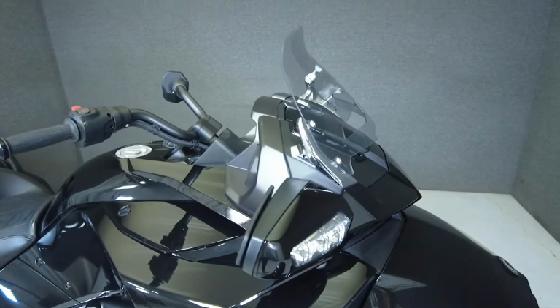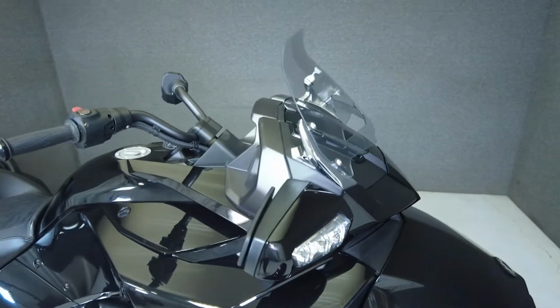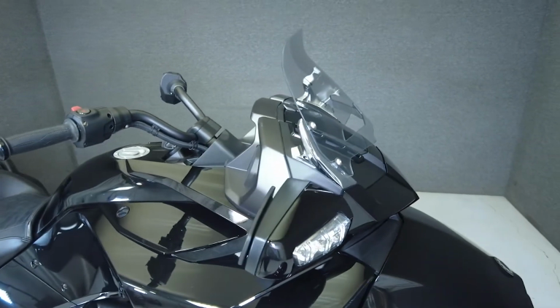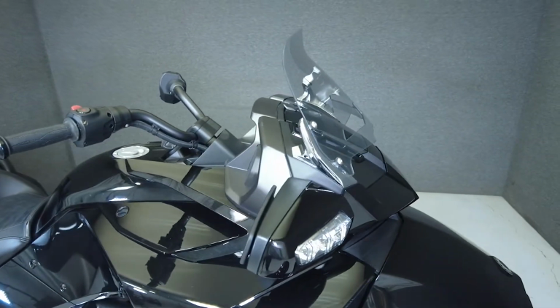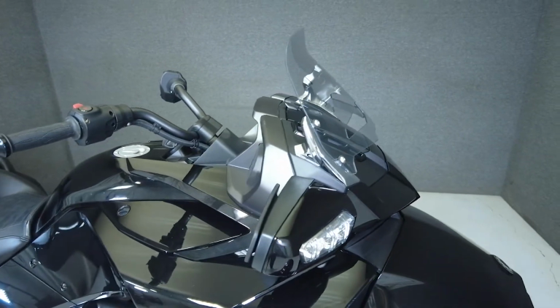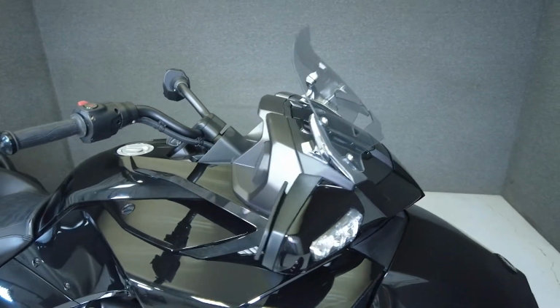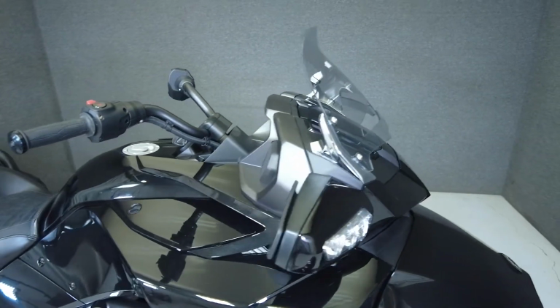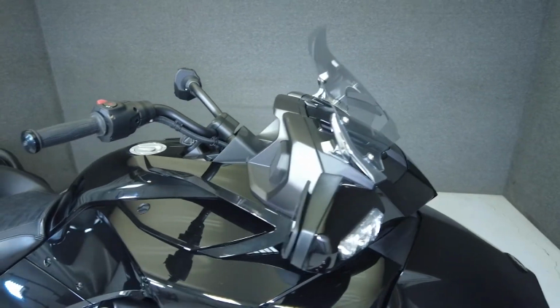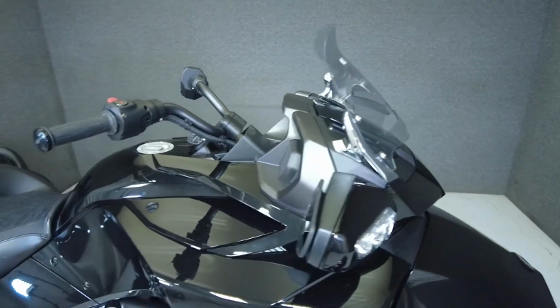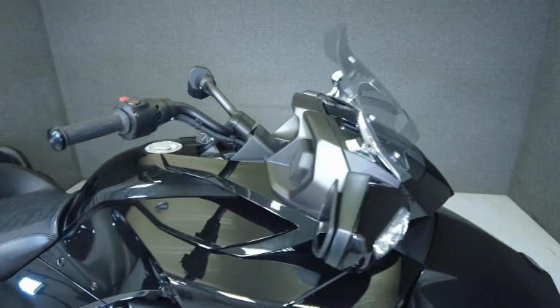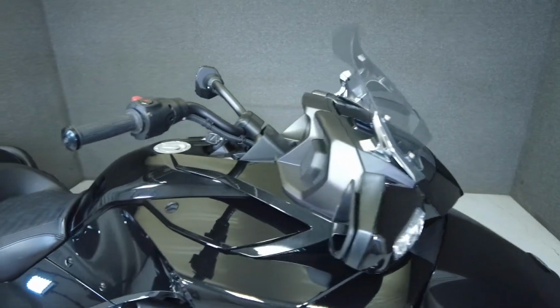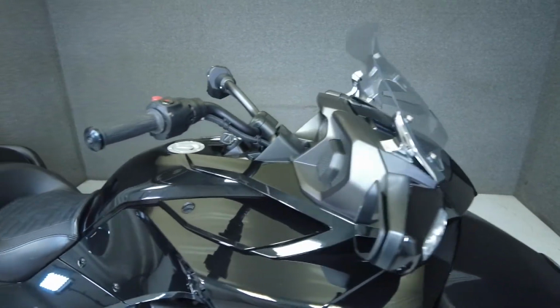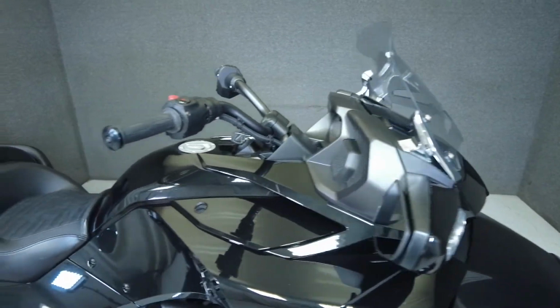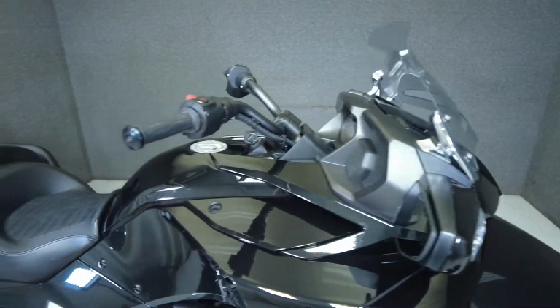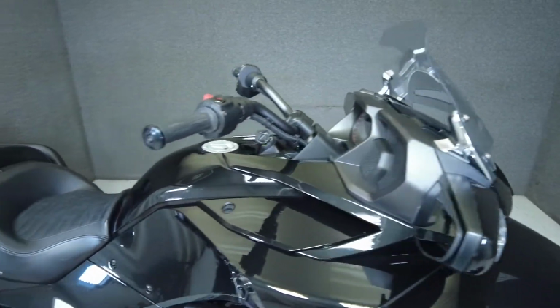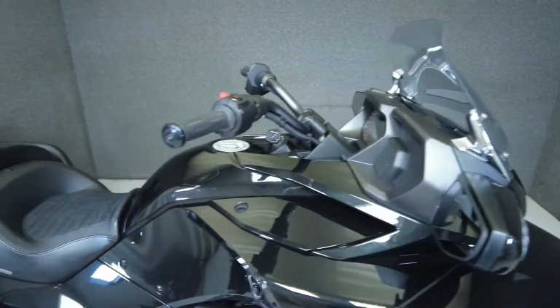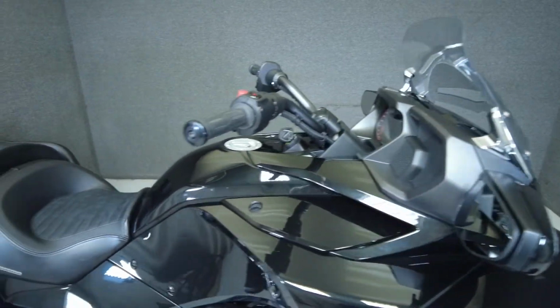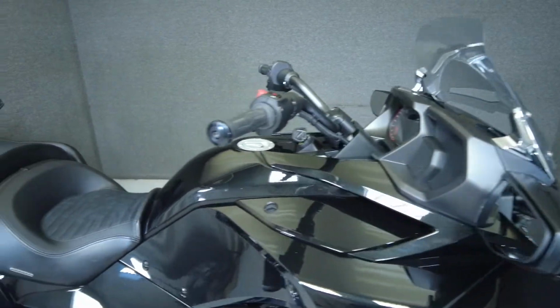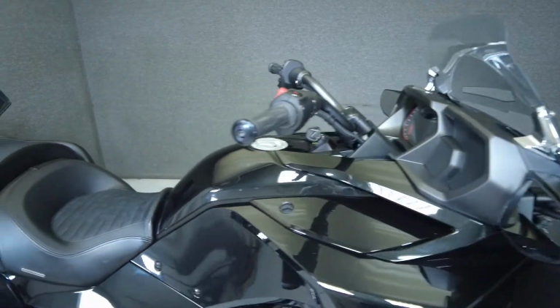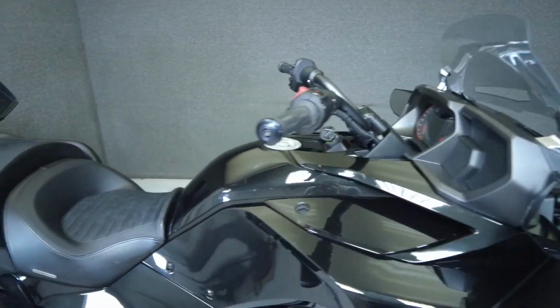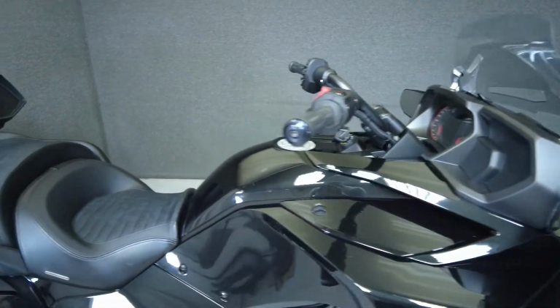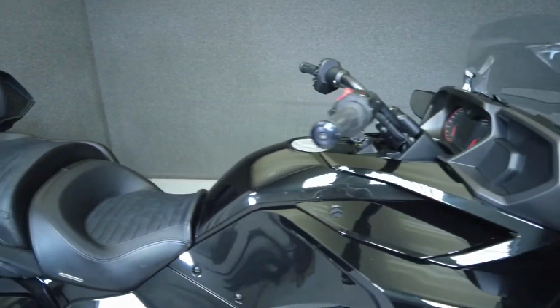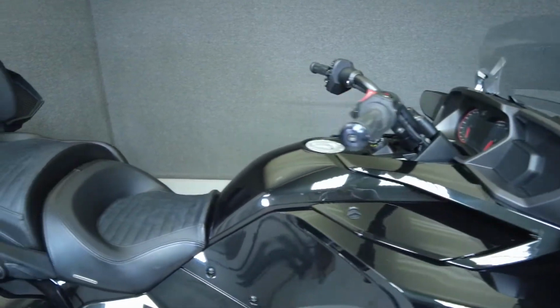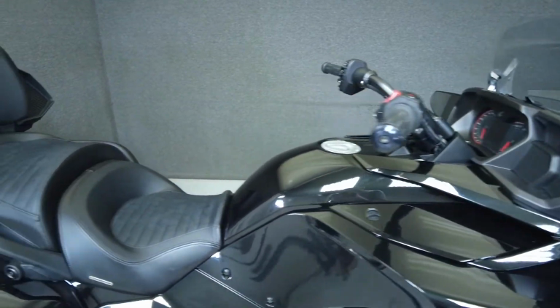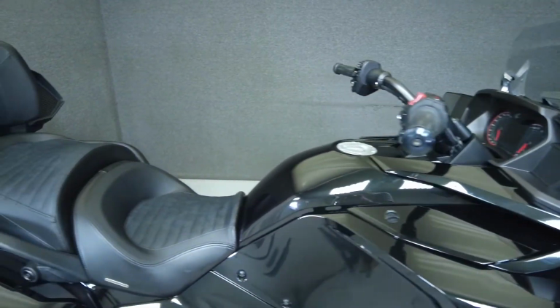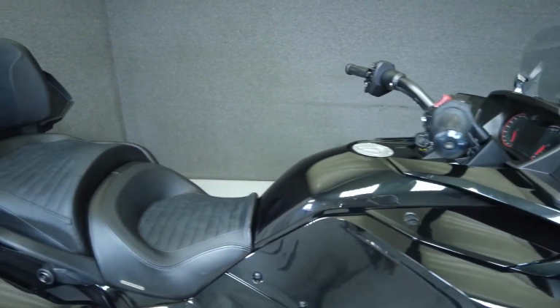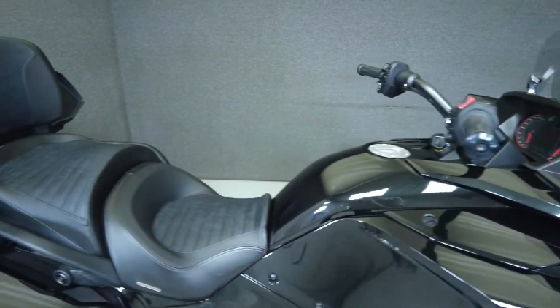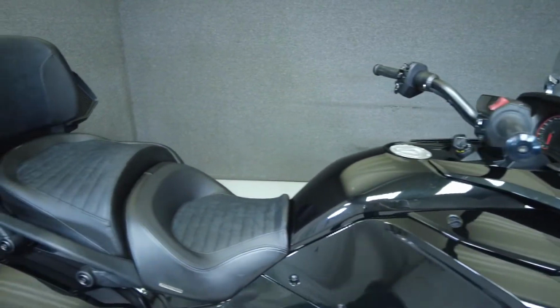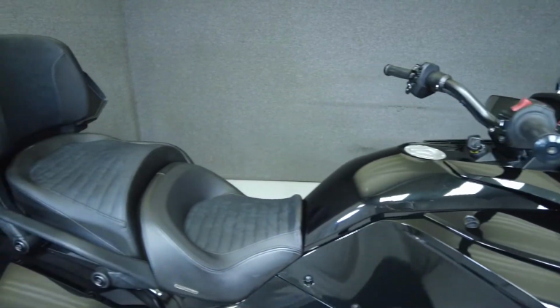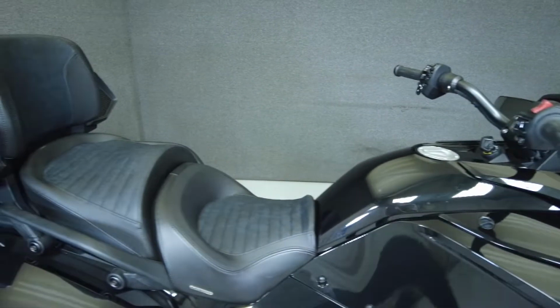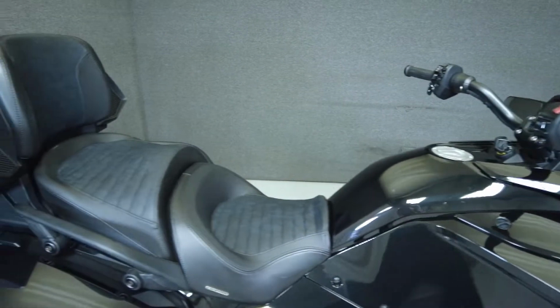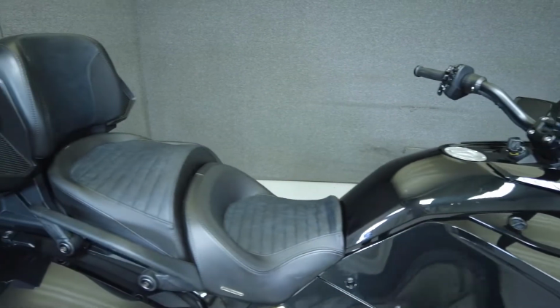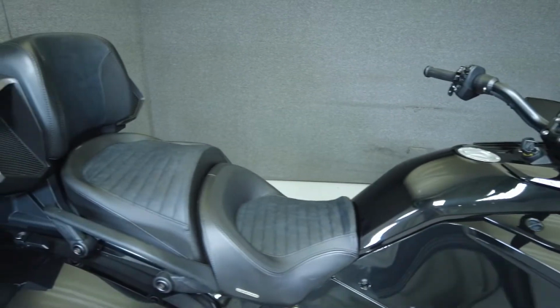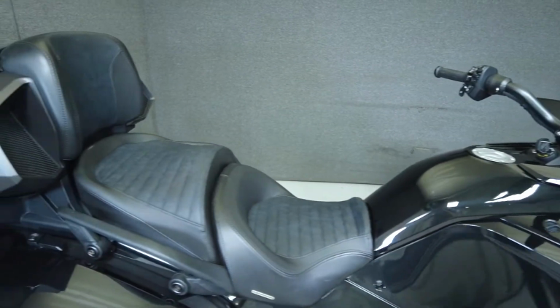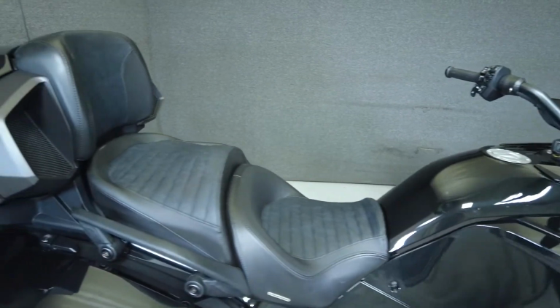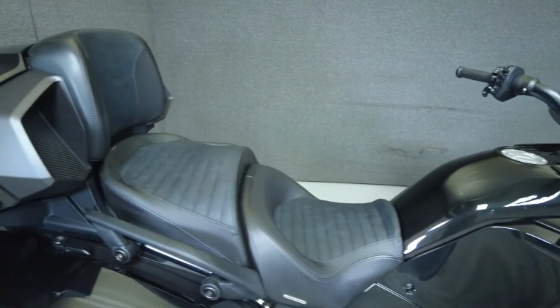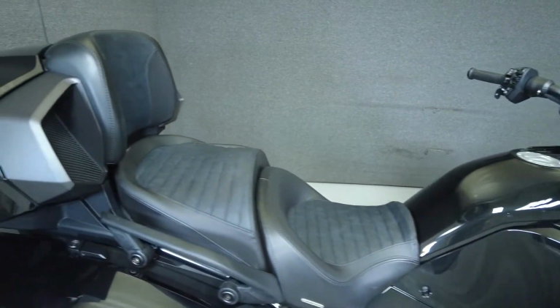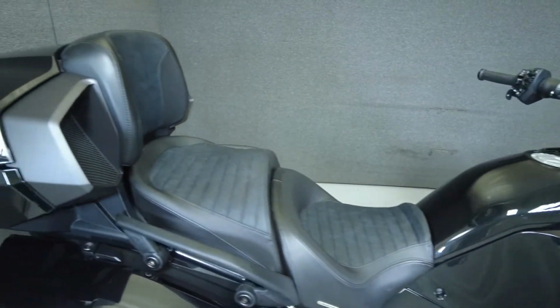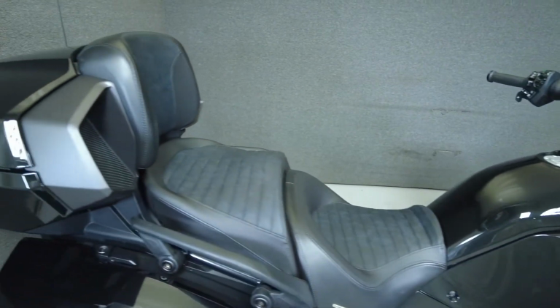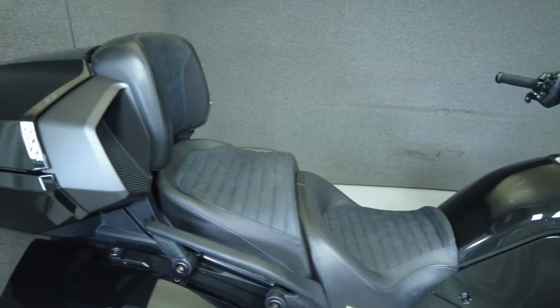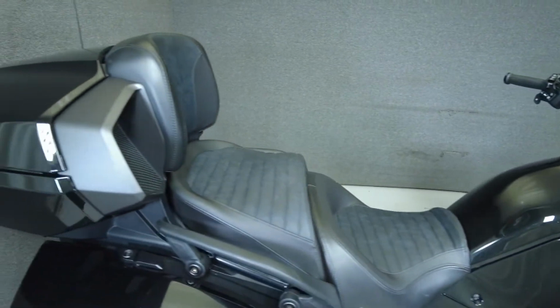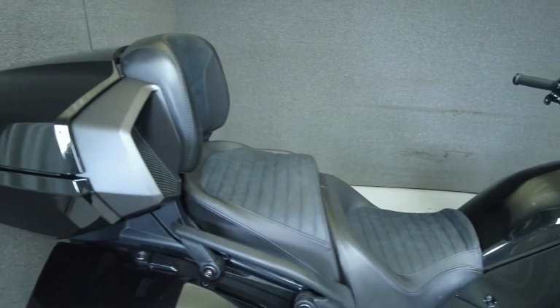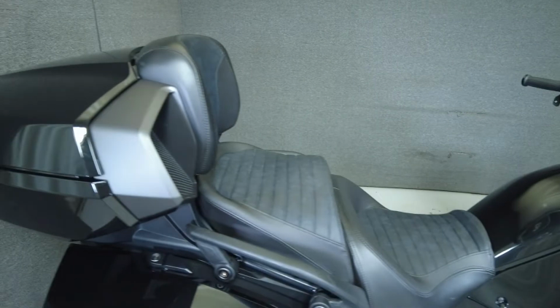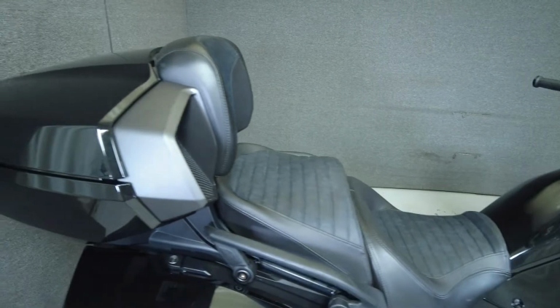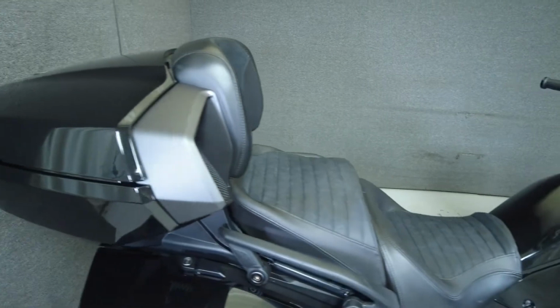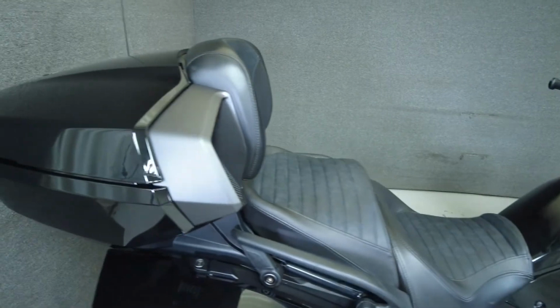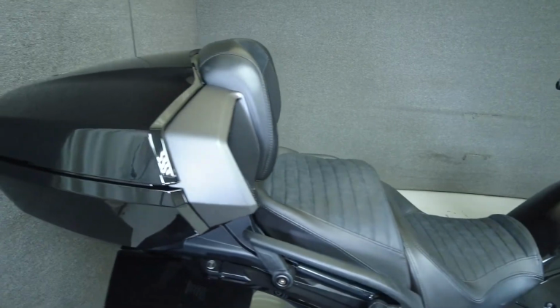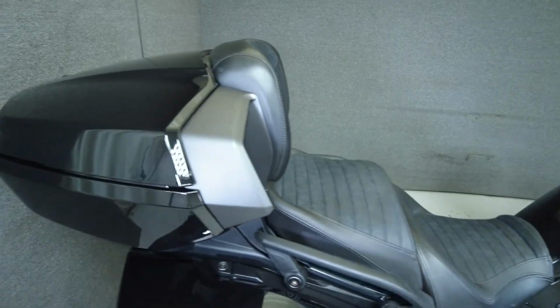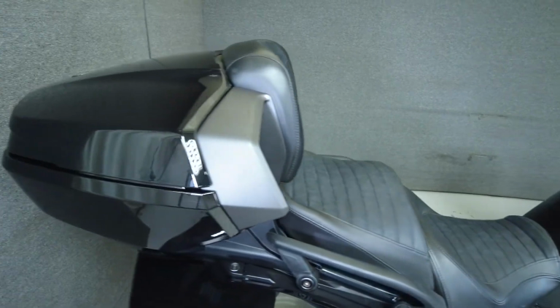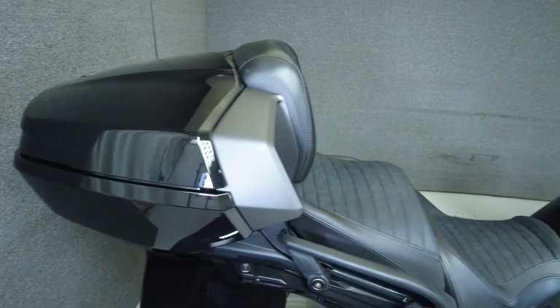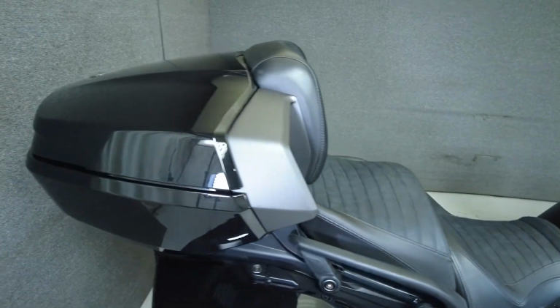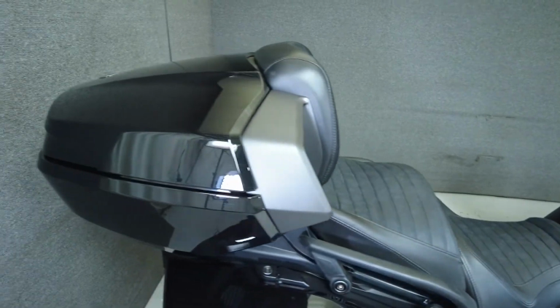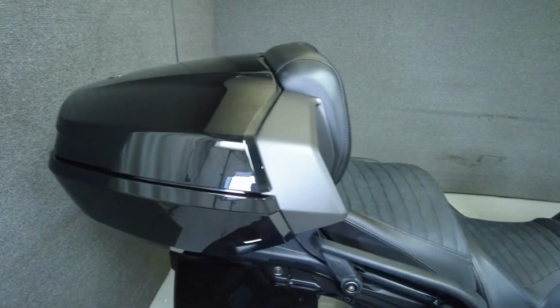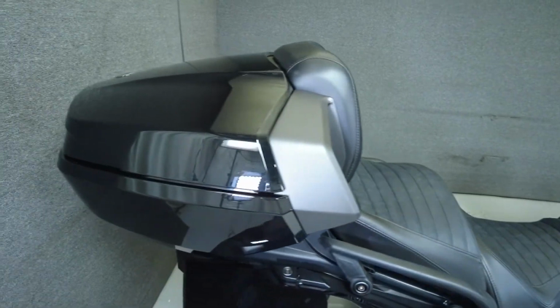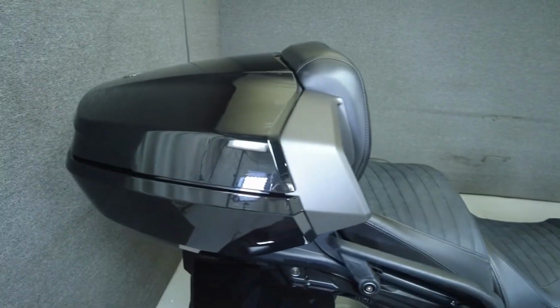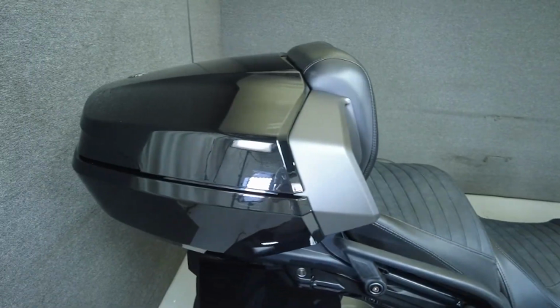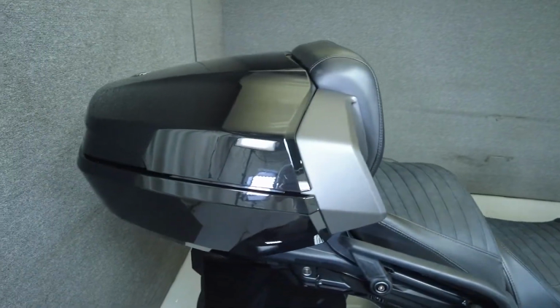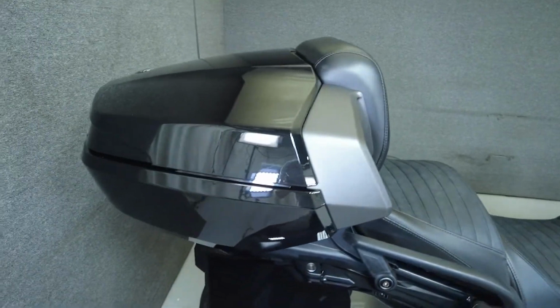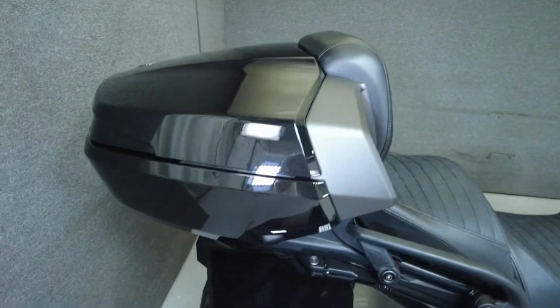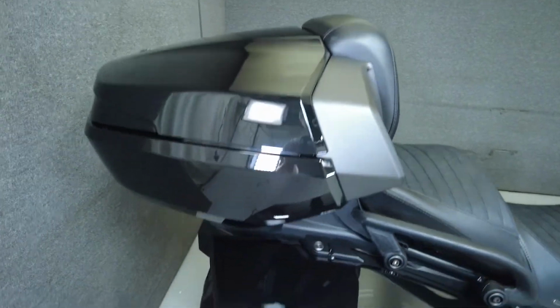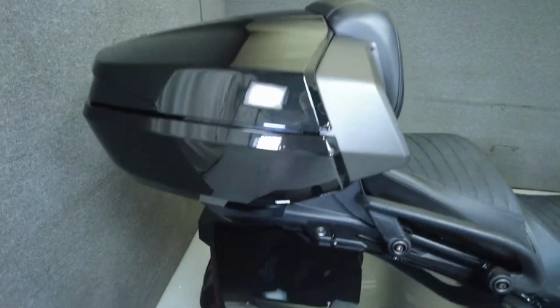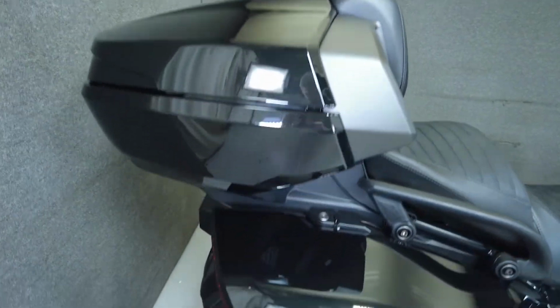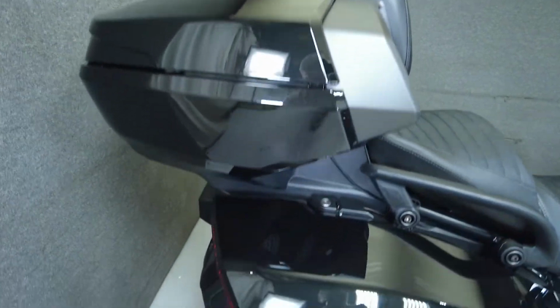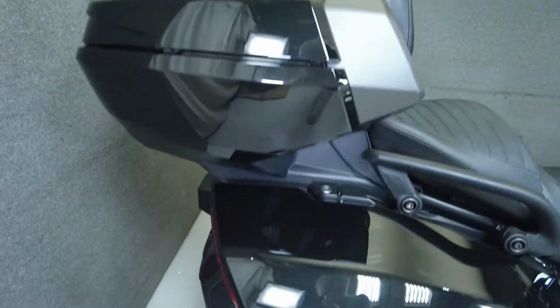It comes equipped with ABS, cruise control, heated grips, and a multifunction four-speaker audio system and reverse. It's been upgraded with the trunk.